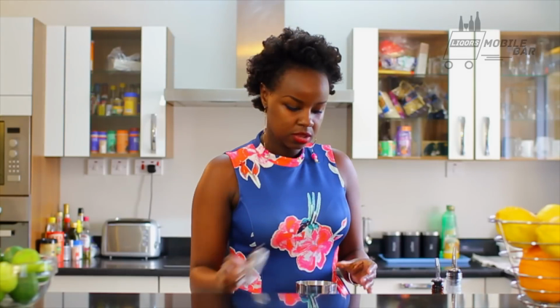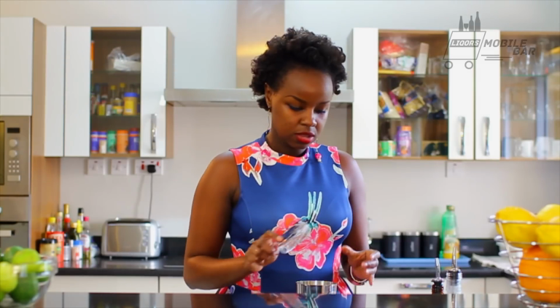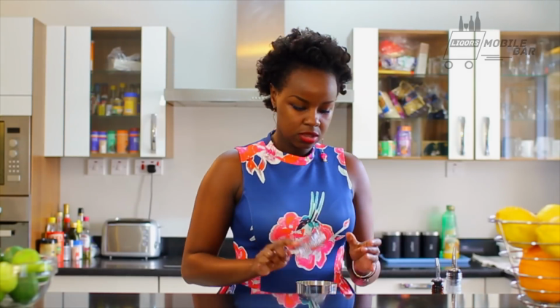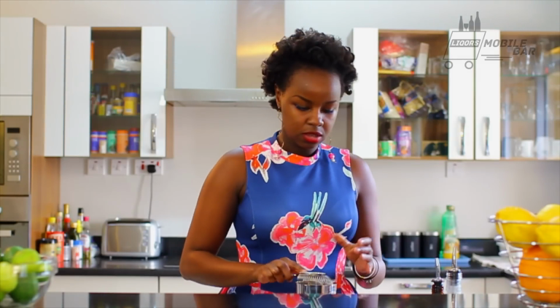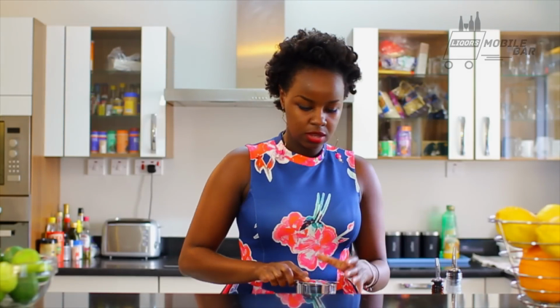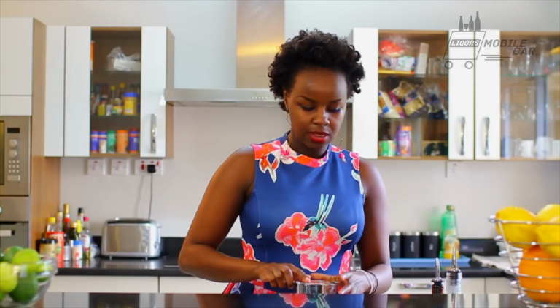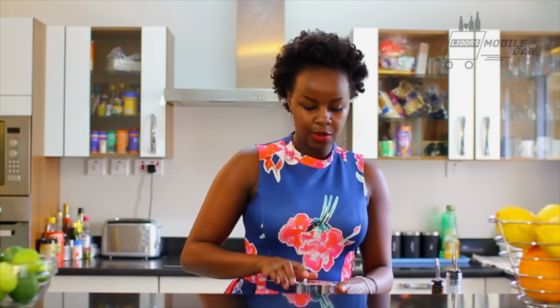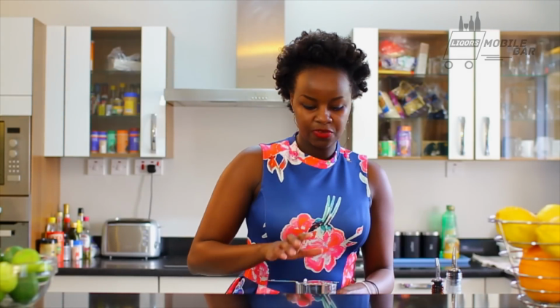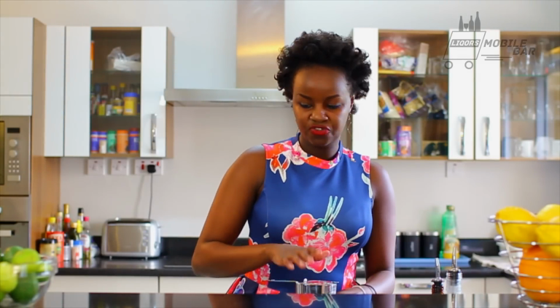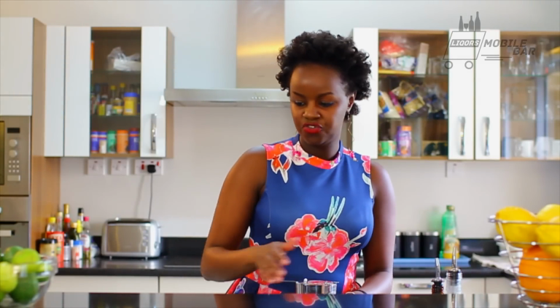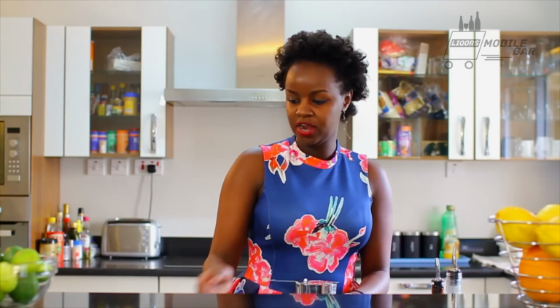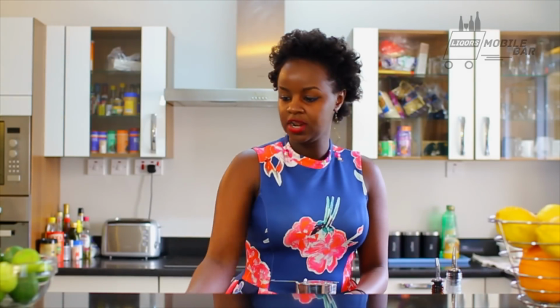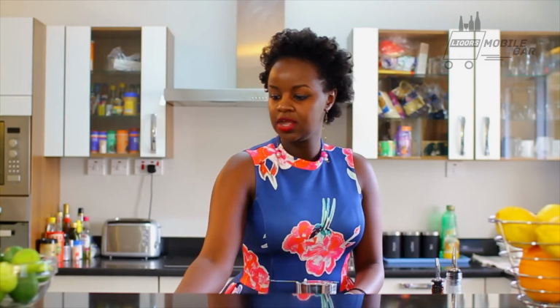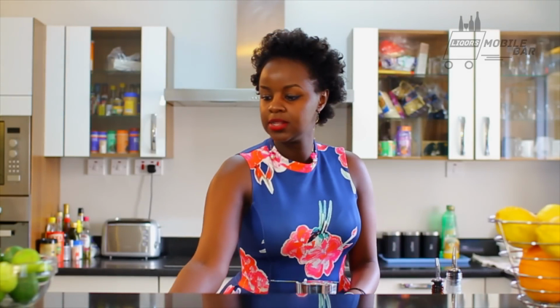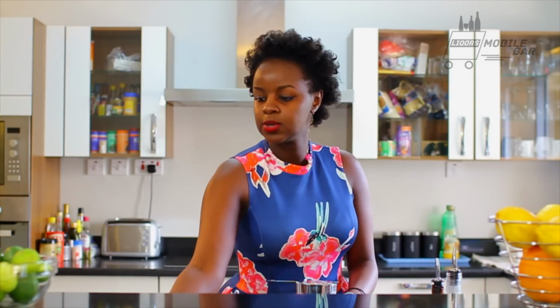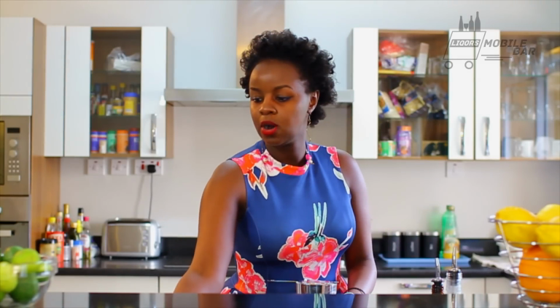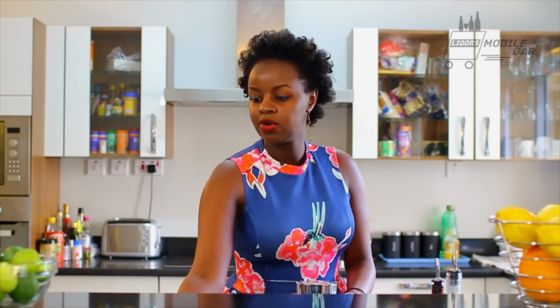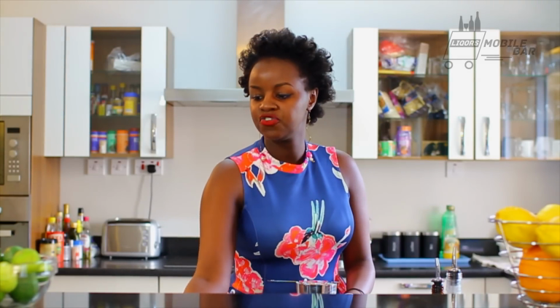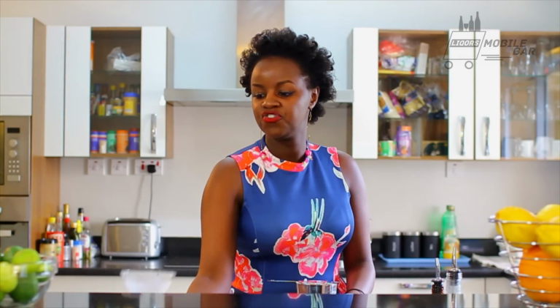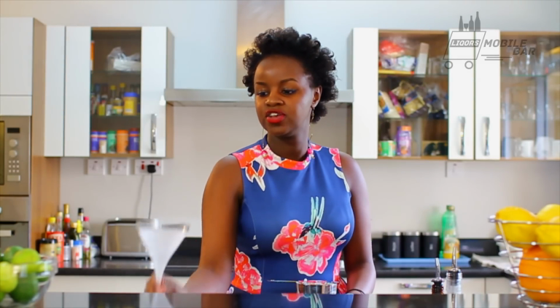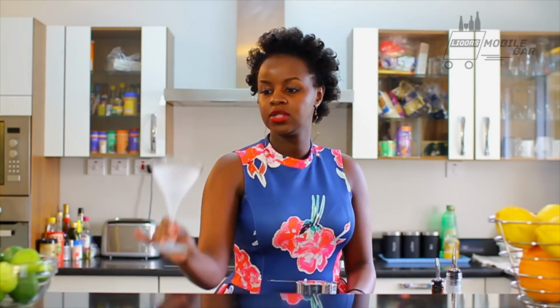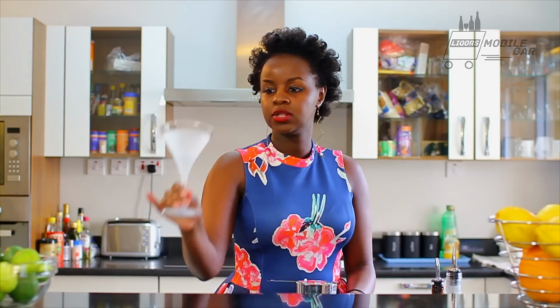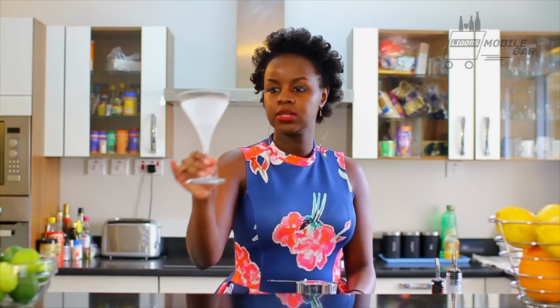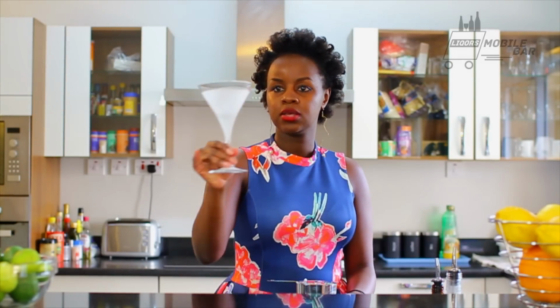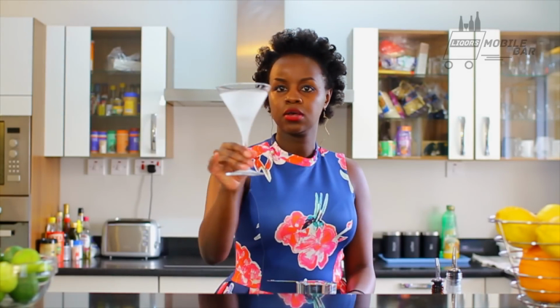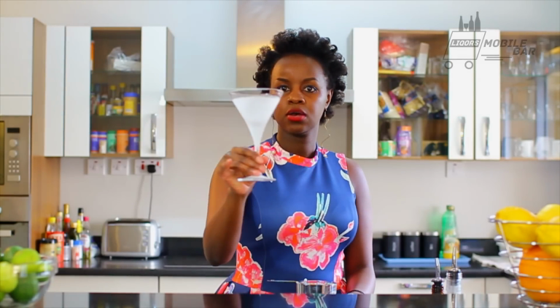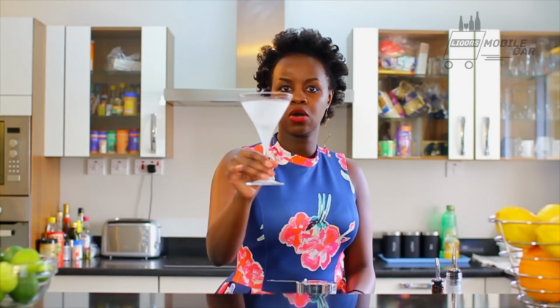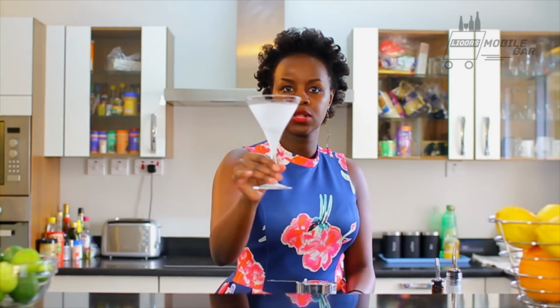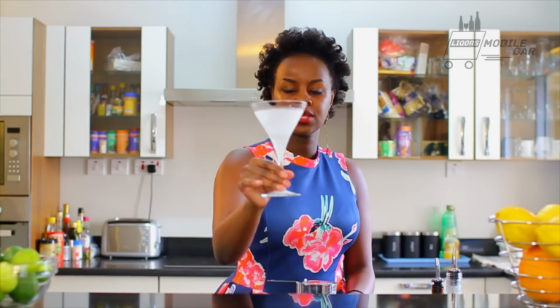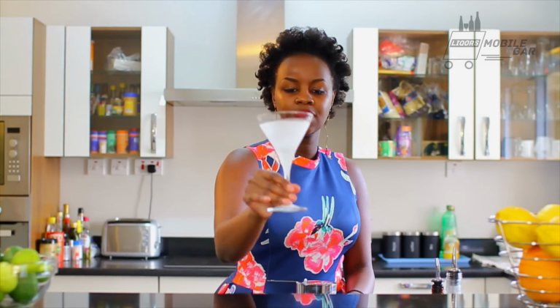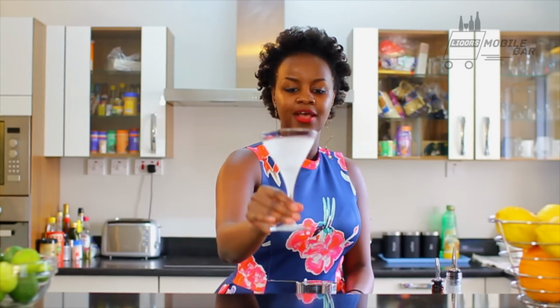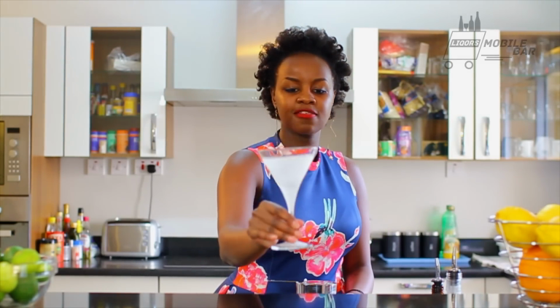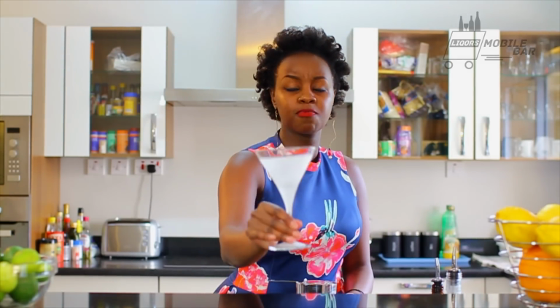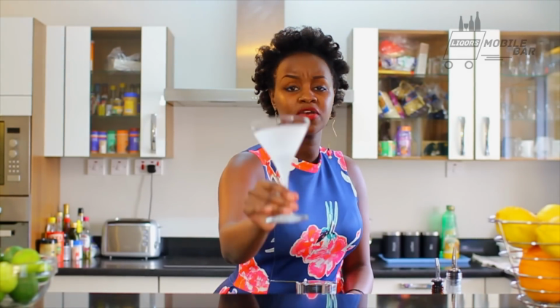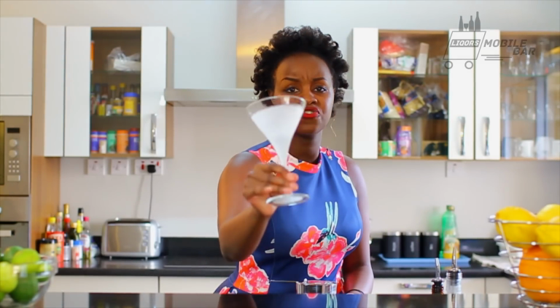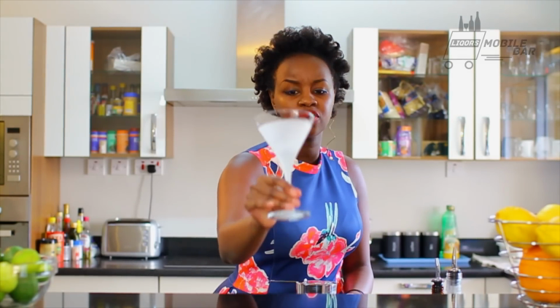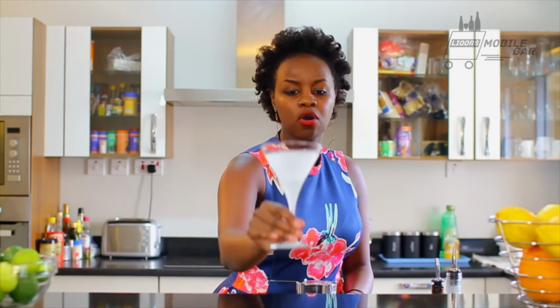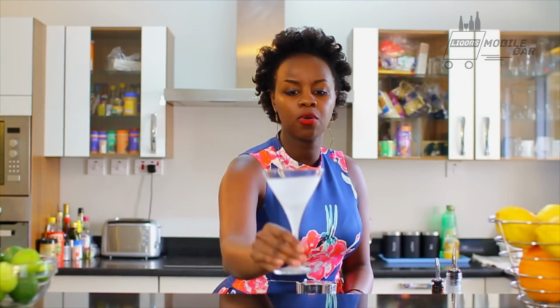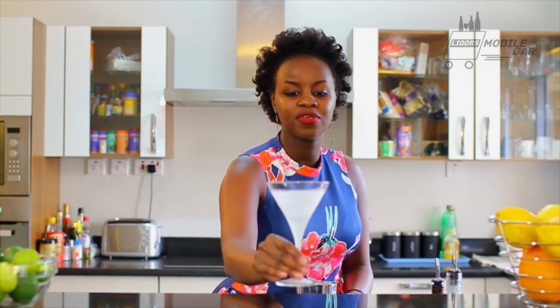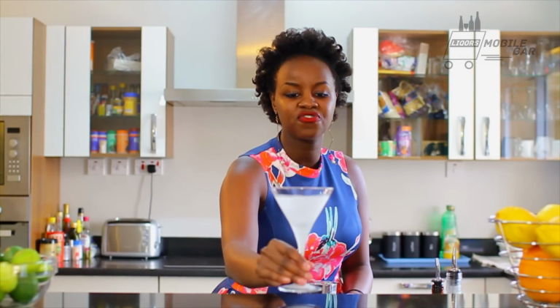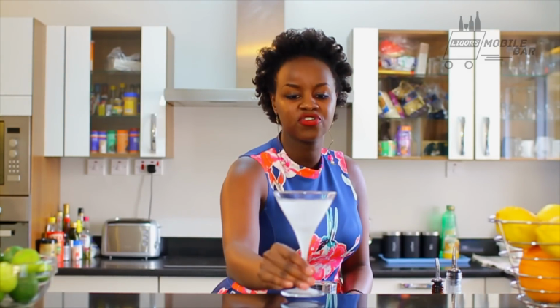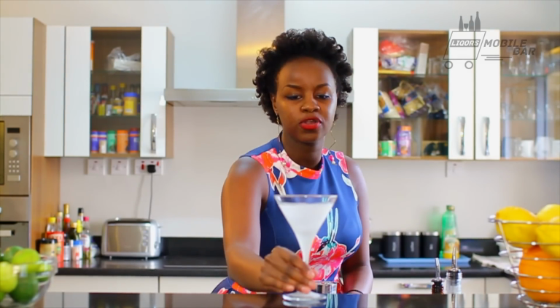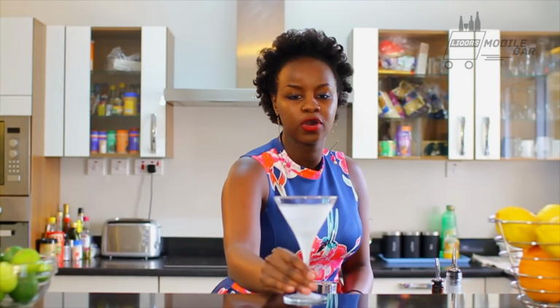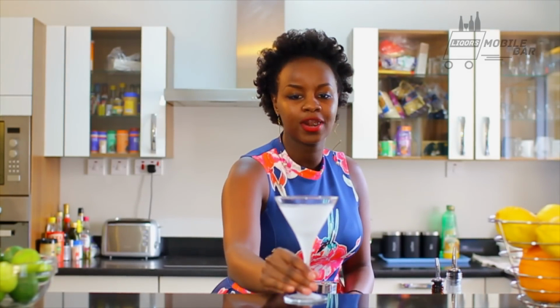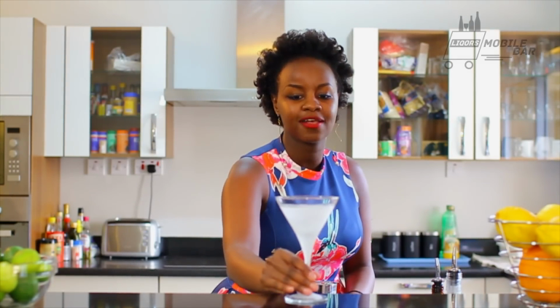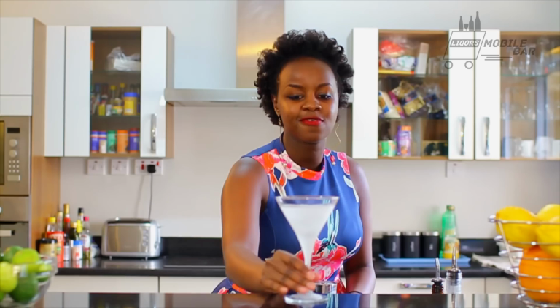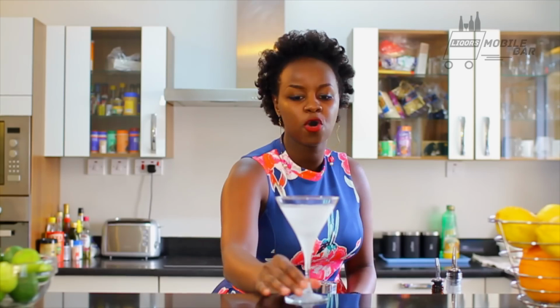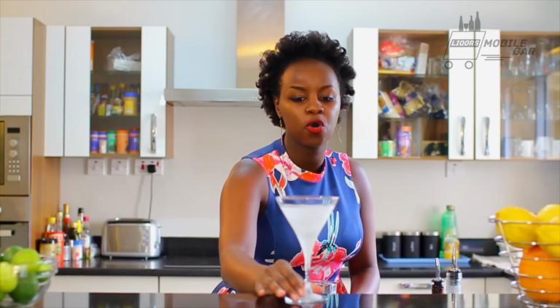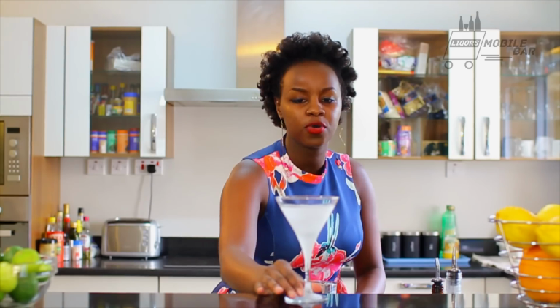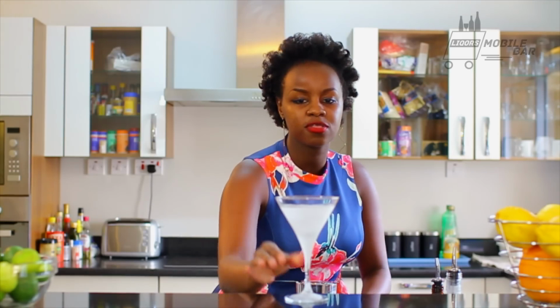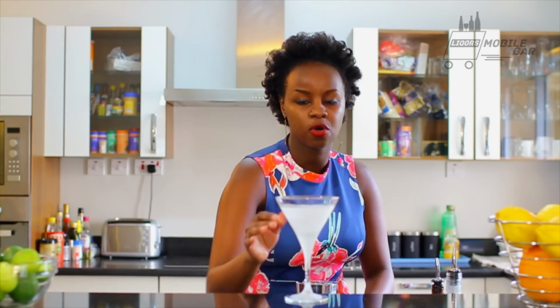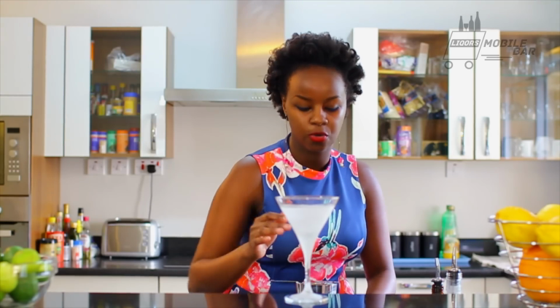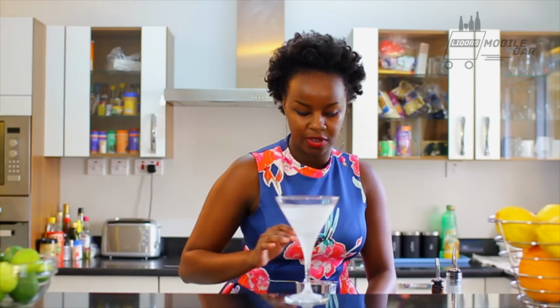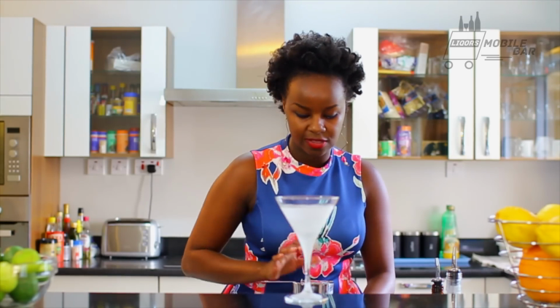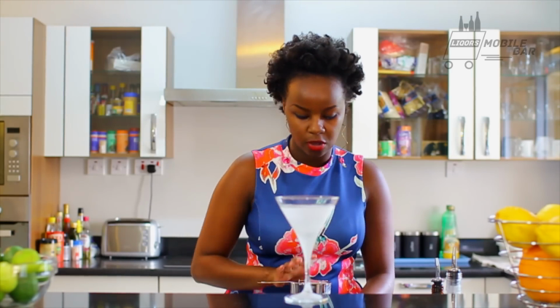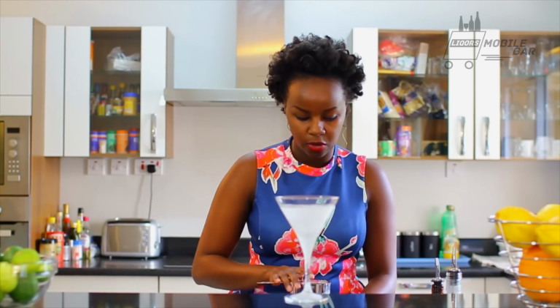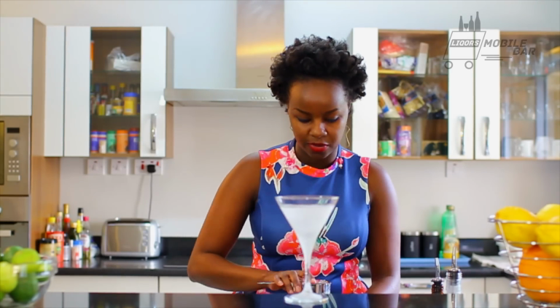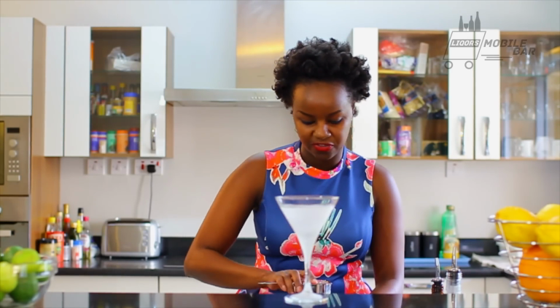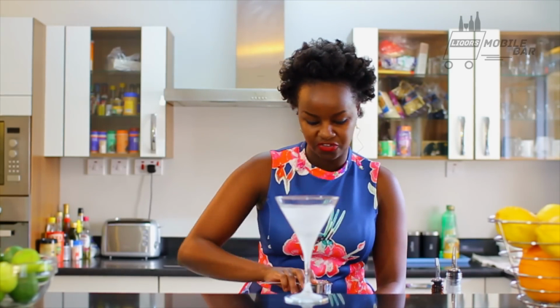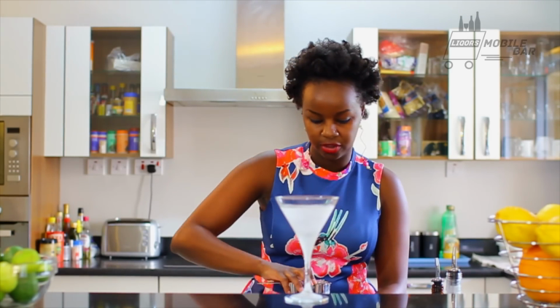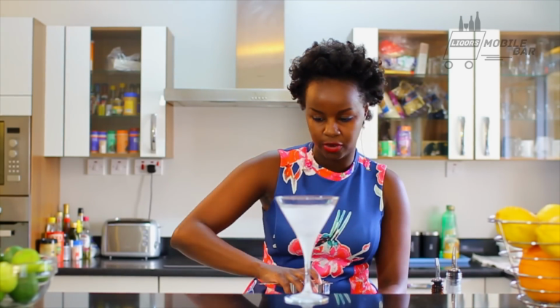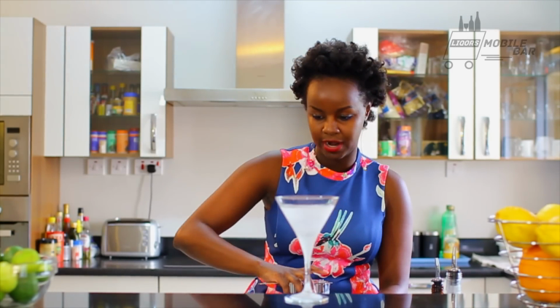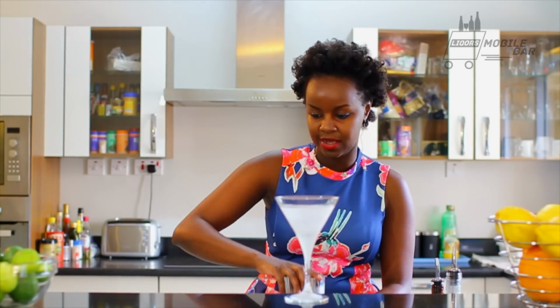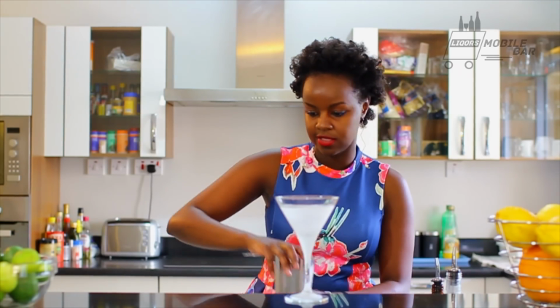Now we strain into our chilled cocktail glass. Make sure you always chill your glass — always, always, always chill your glass.